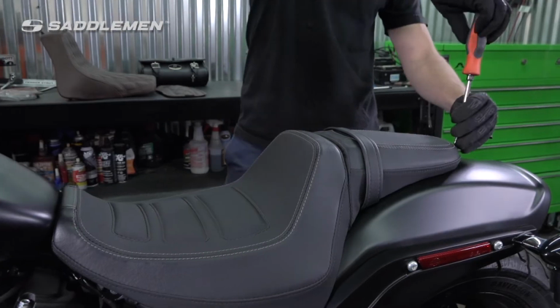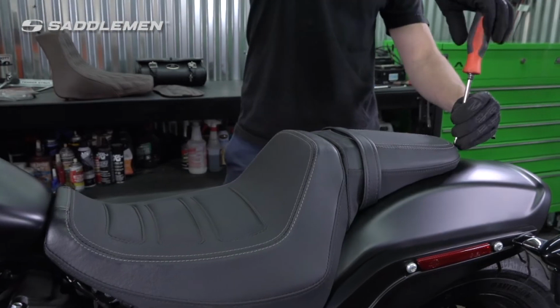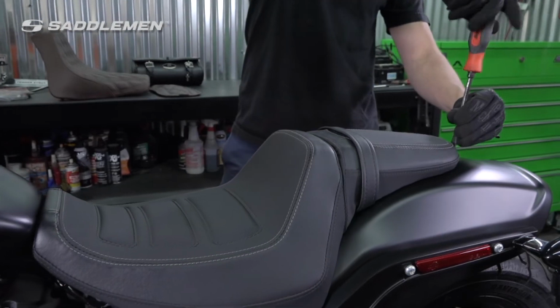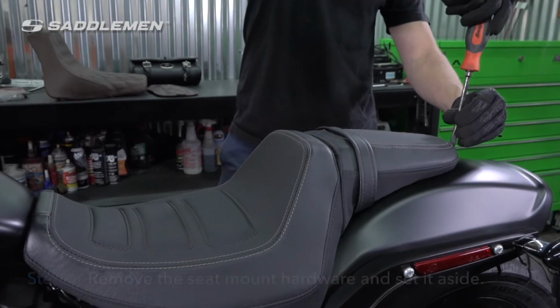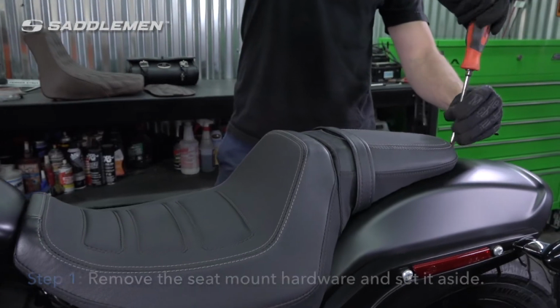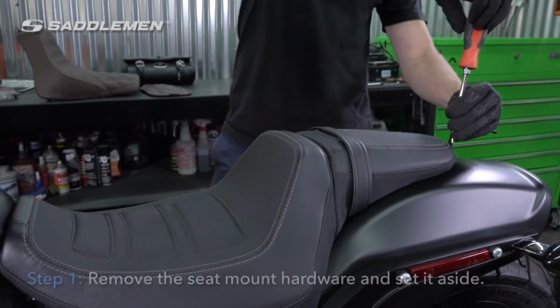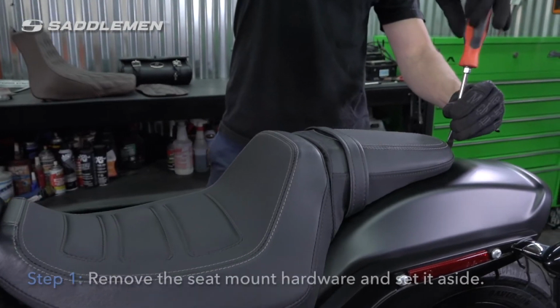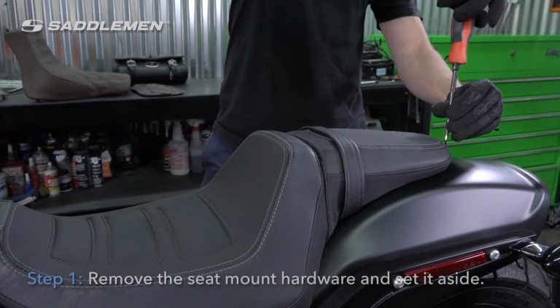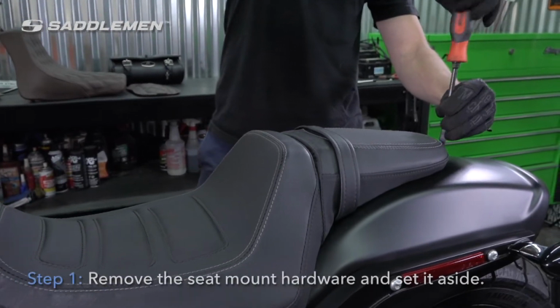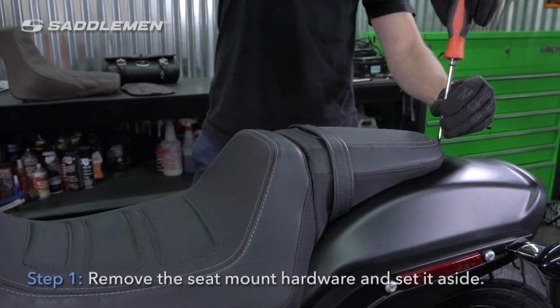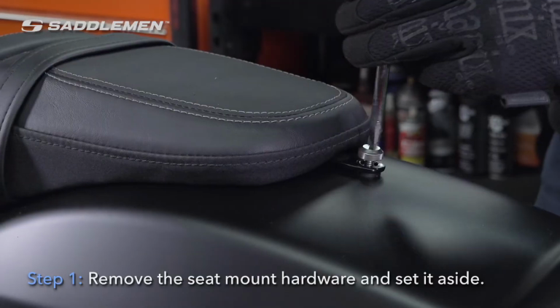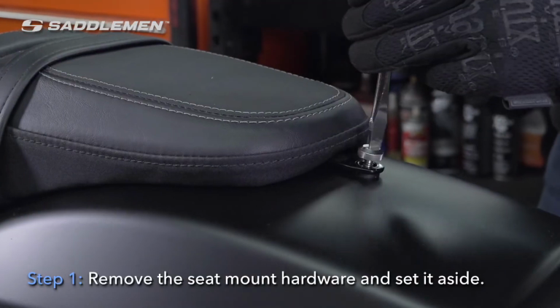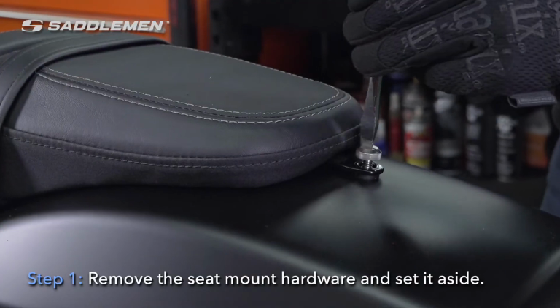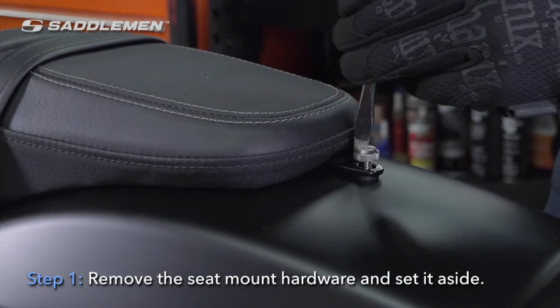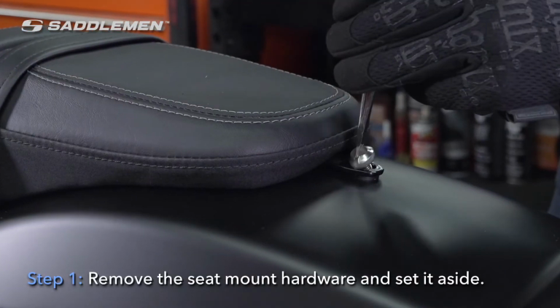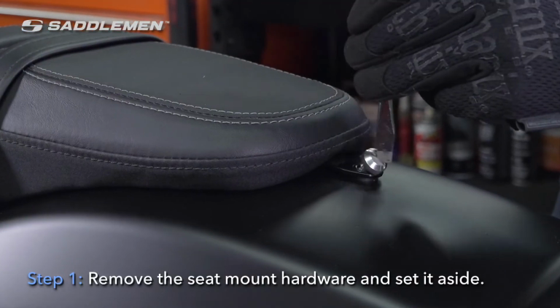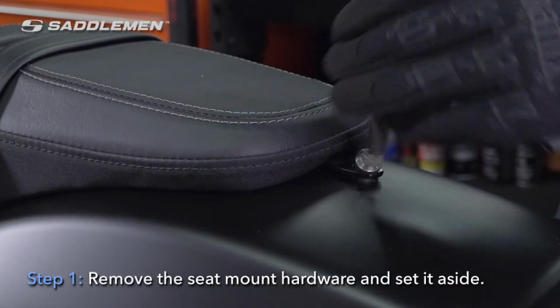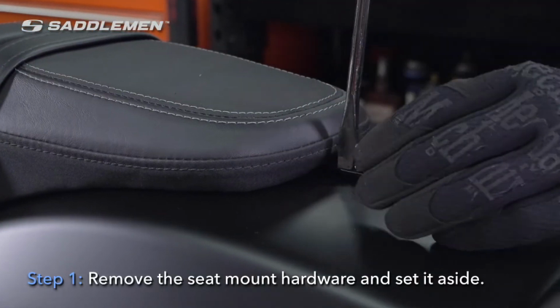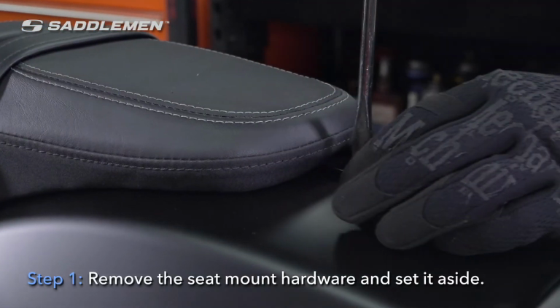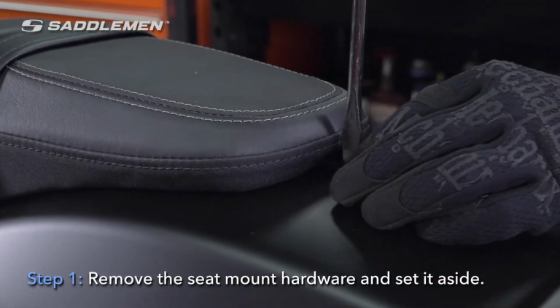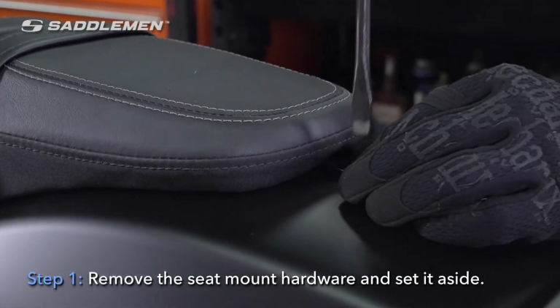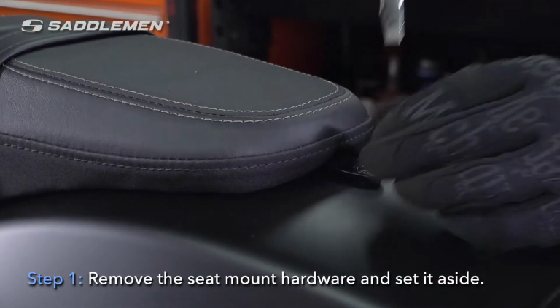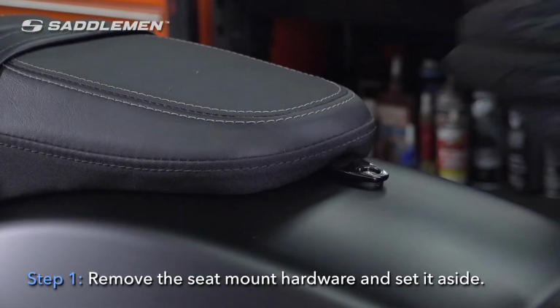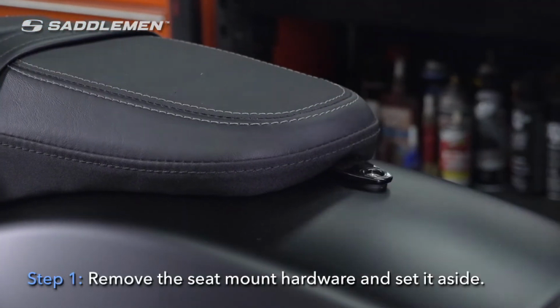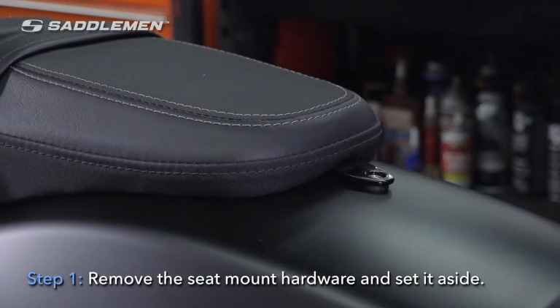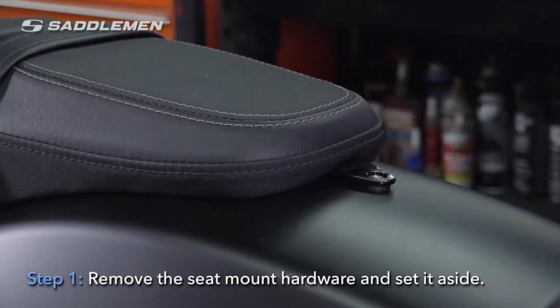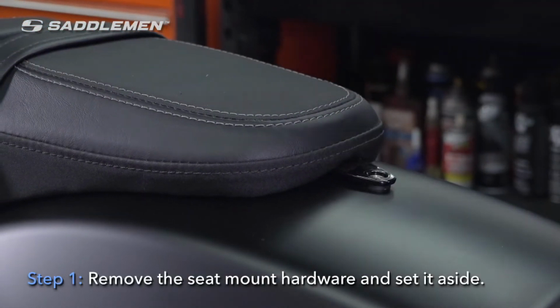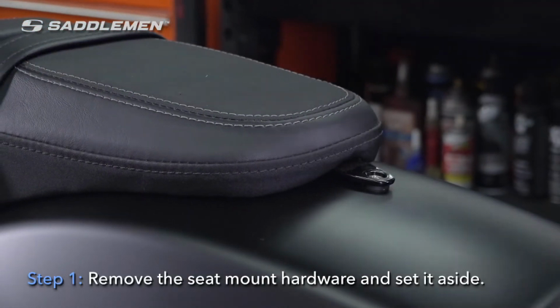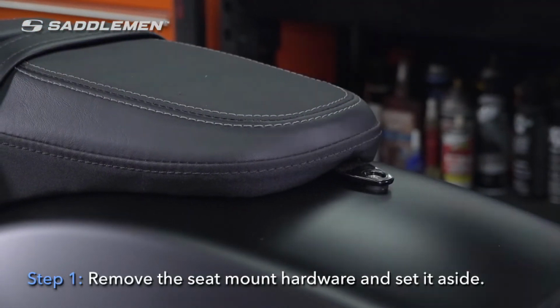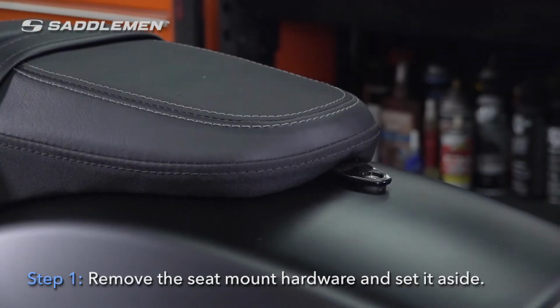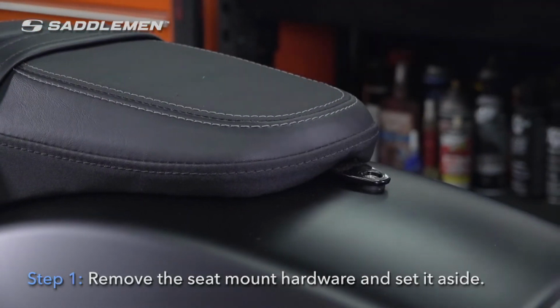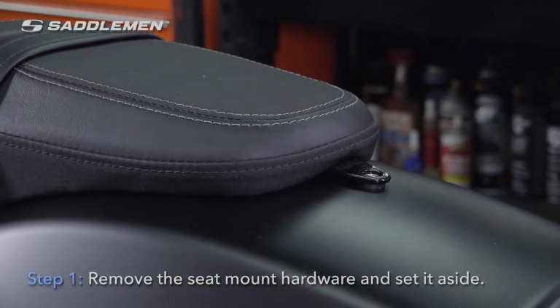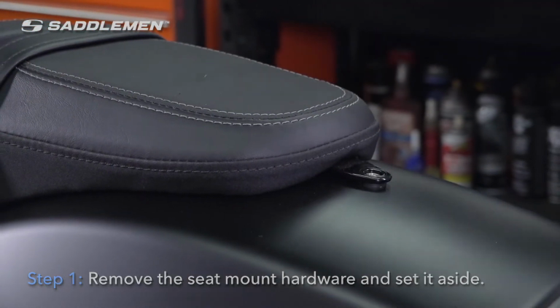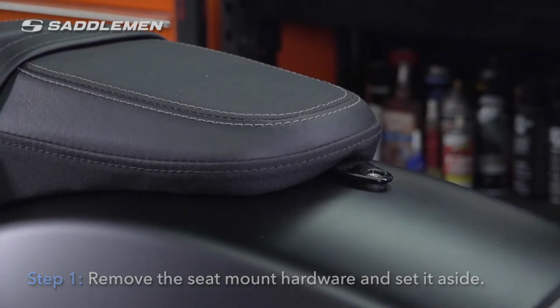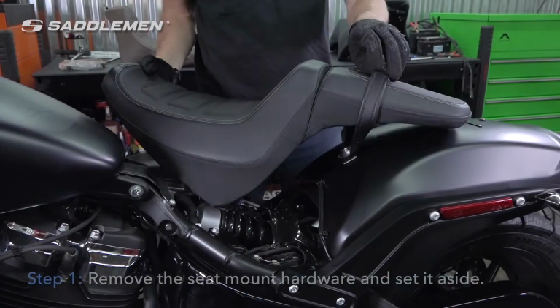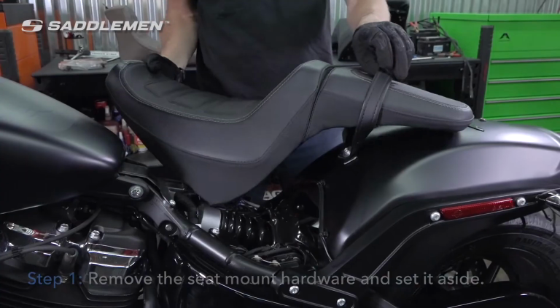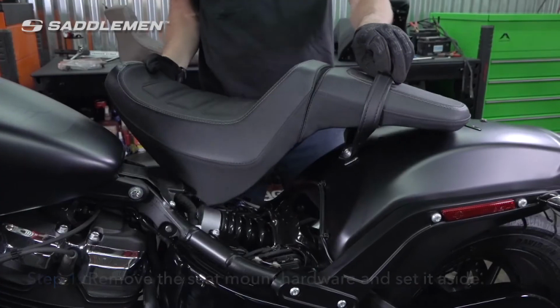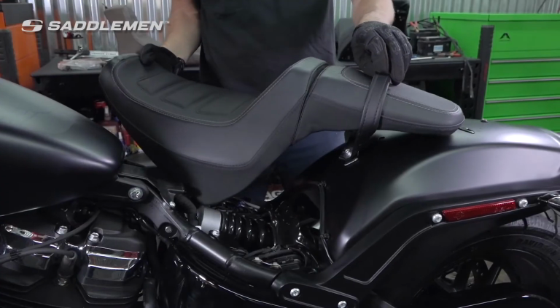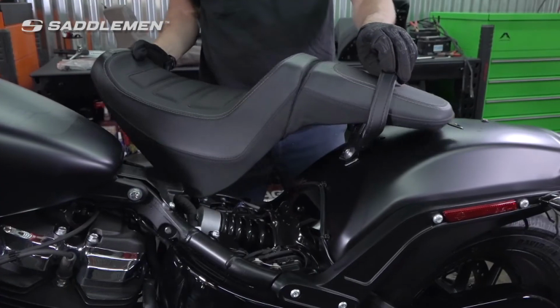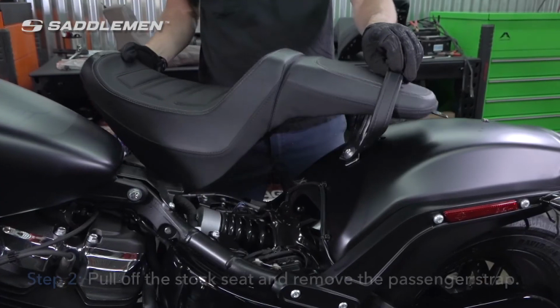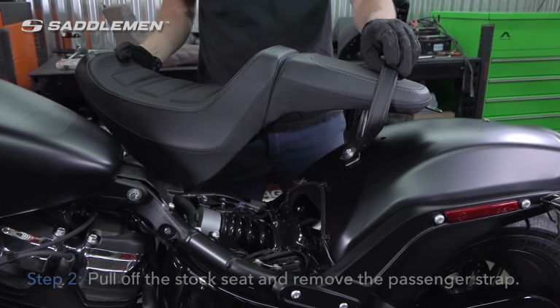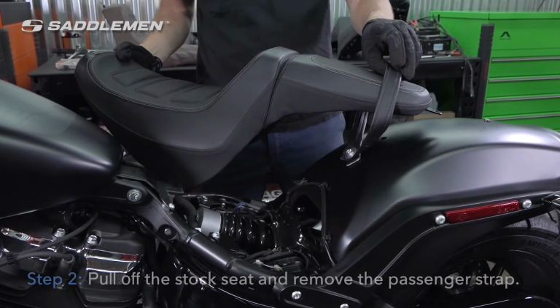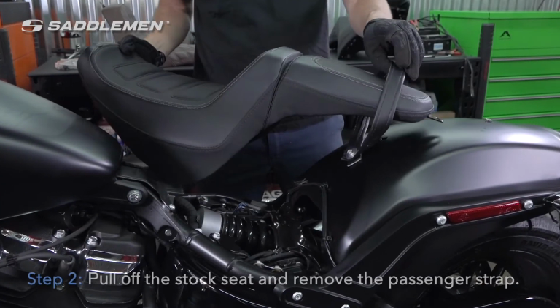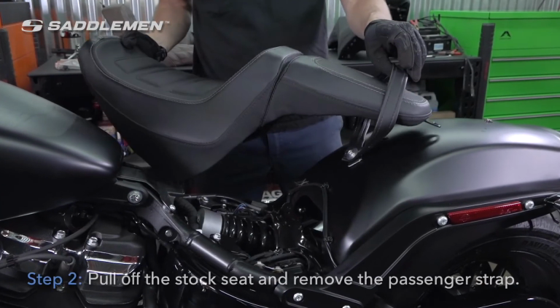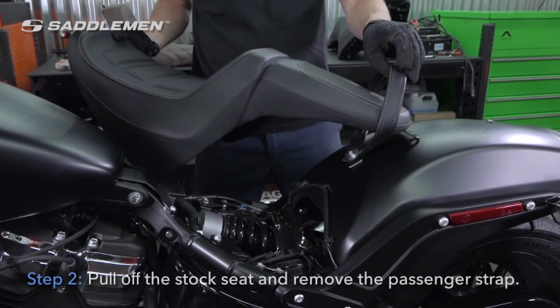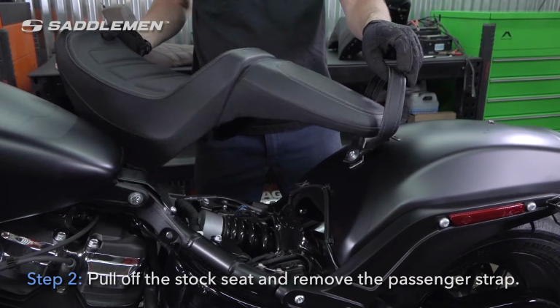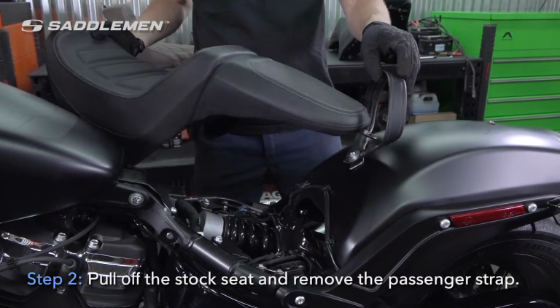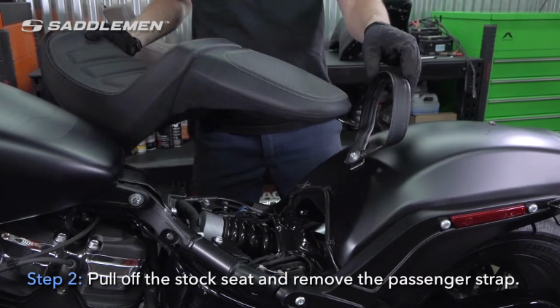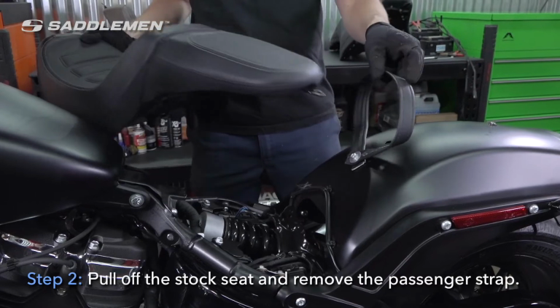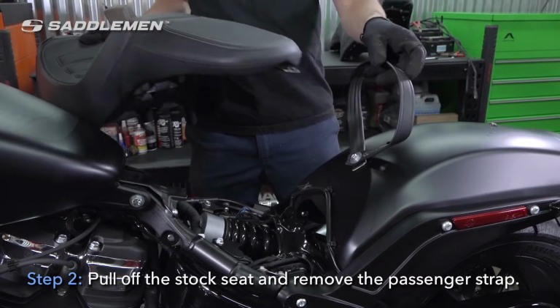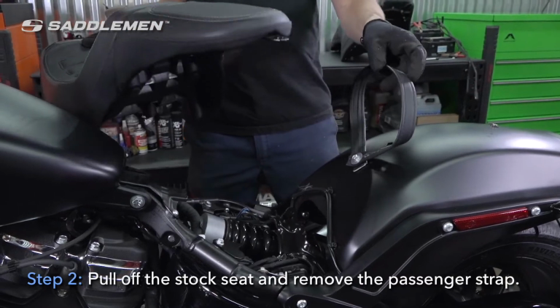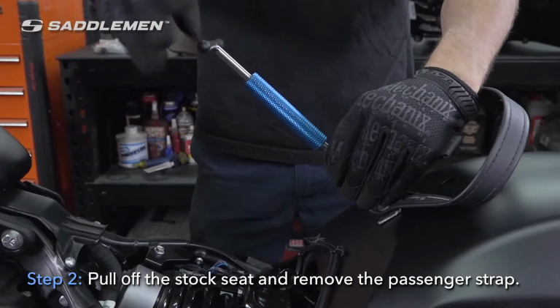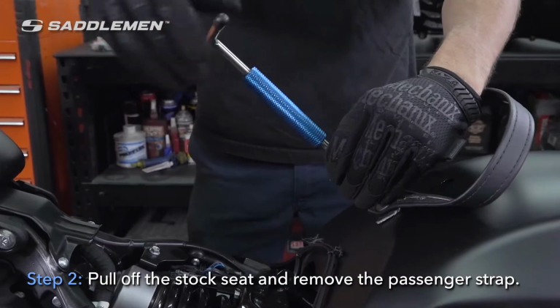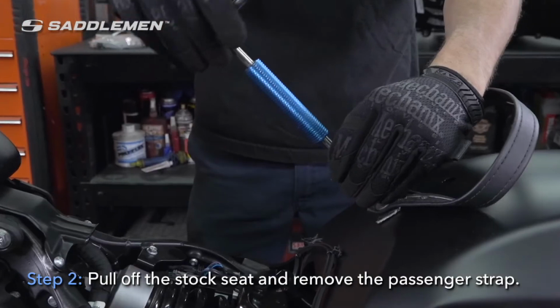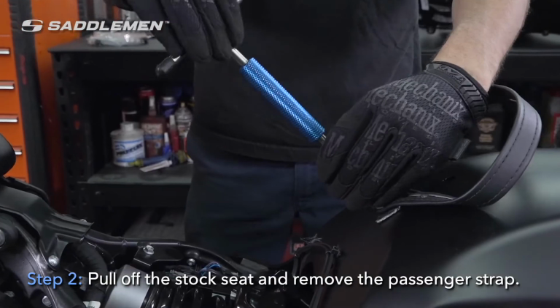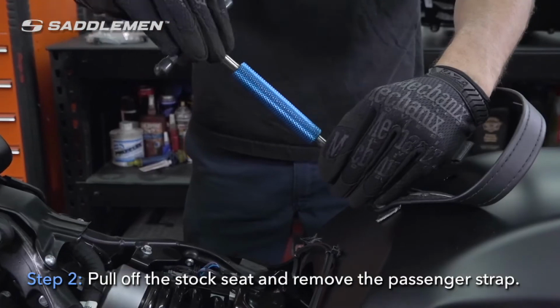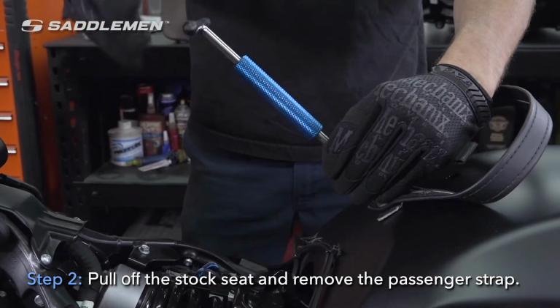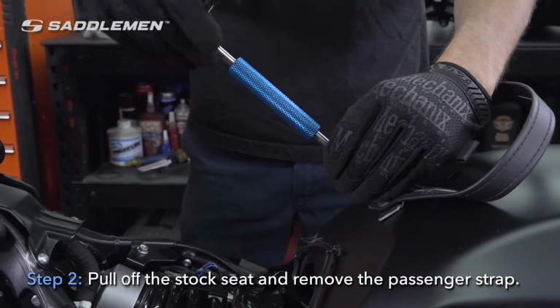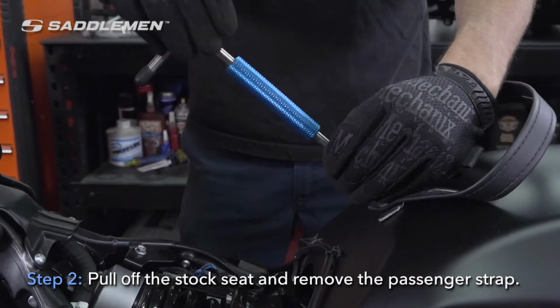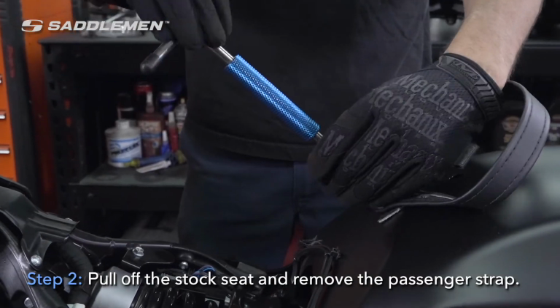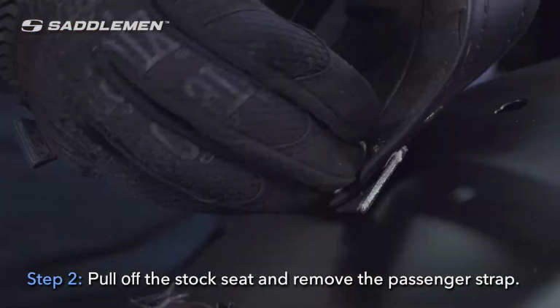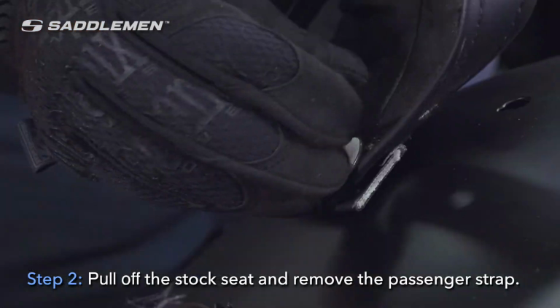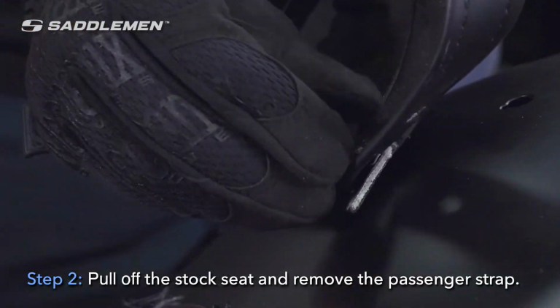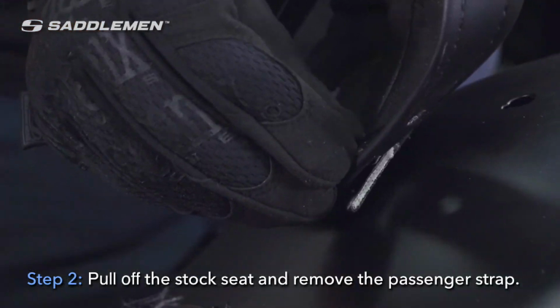Step 1: remove the seat mount hardware and set it aside. Step 2: pull off the stock seat and remove the passenger strap.